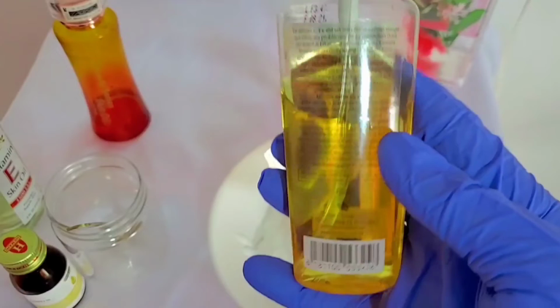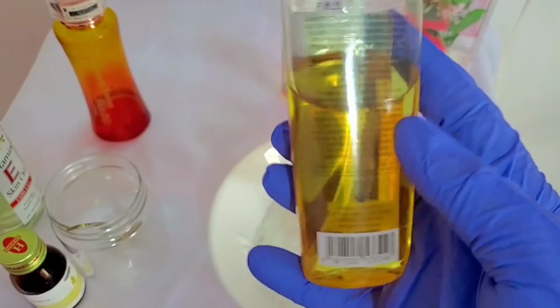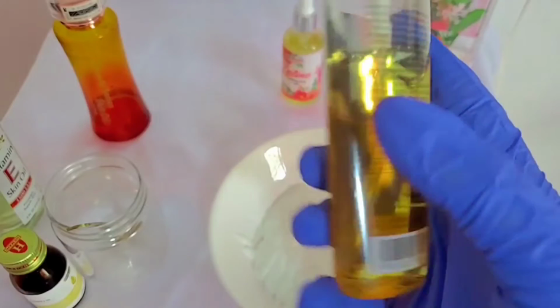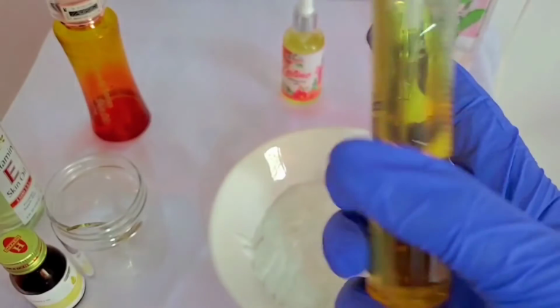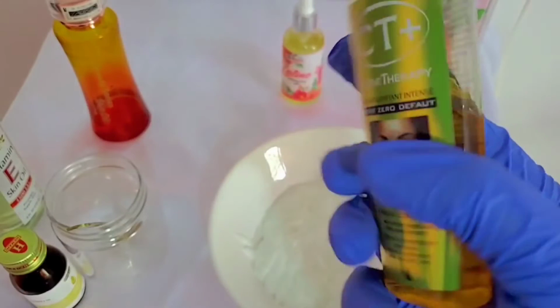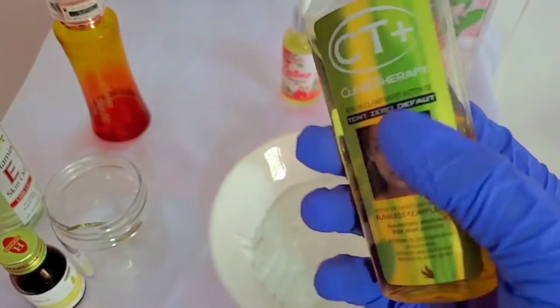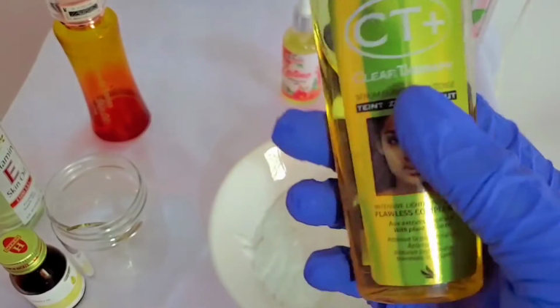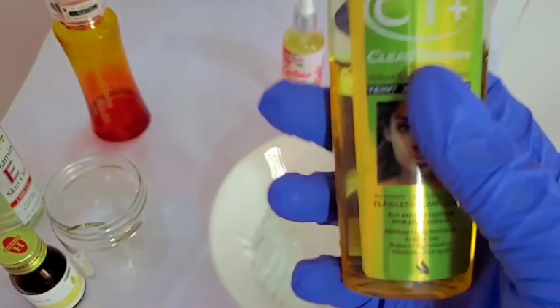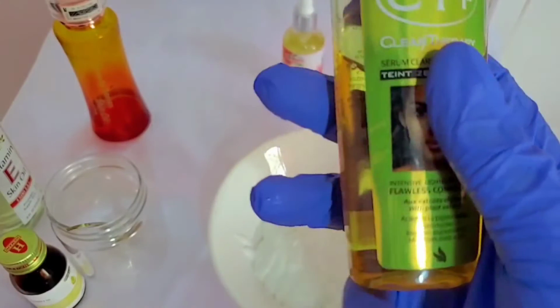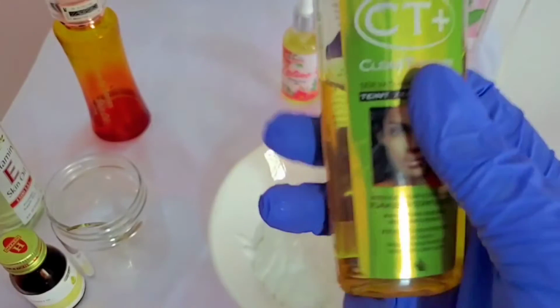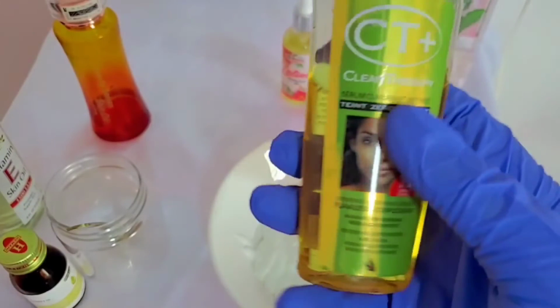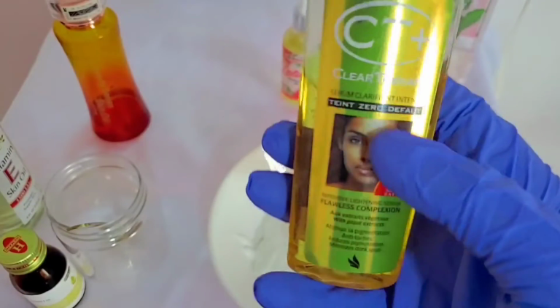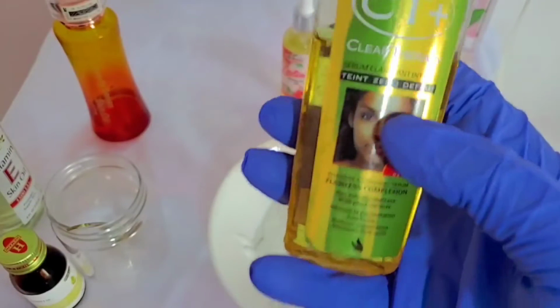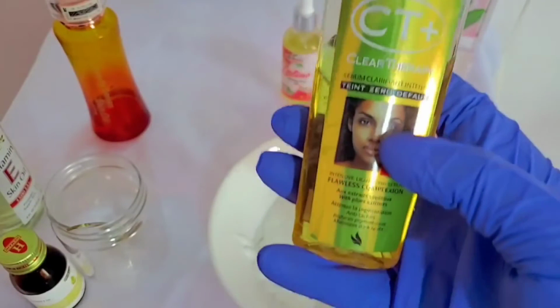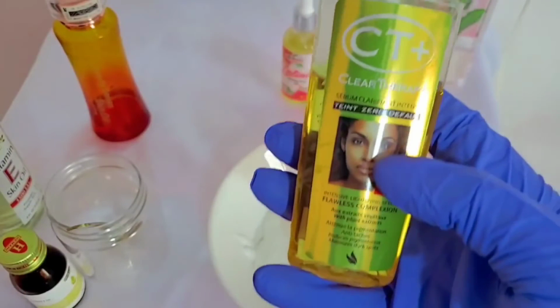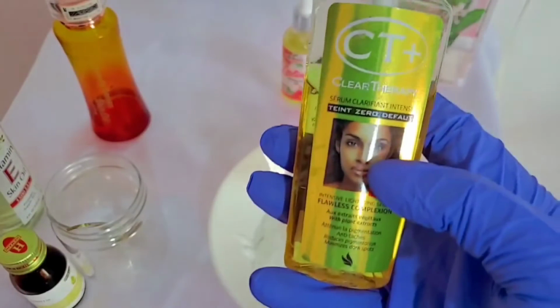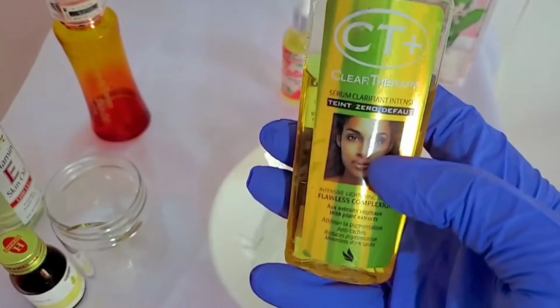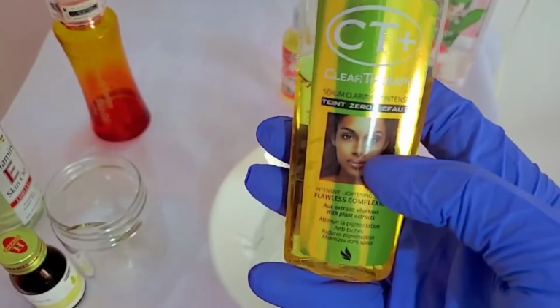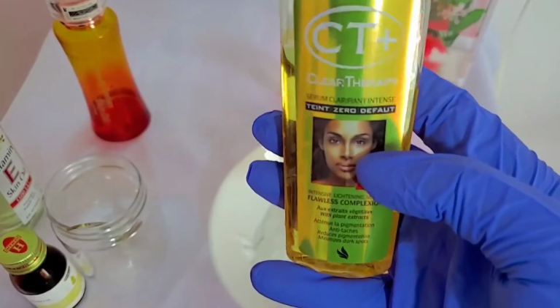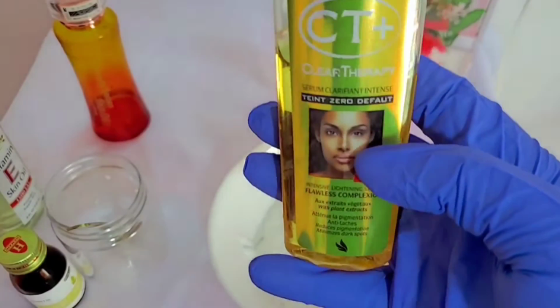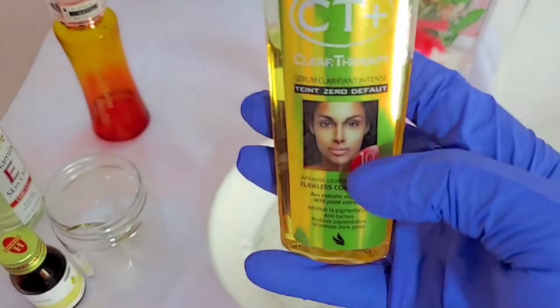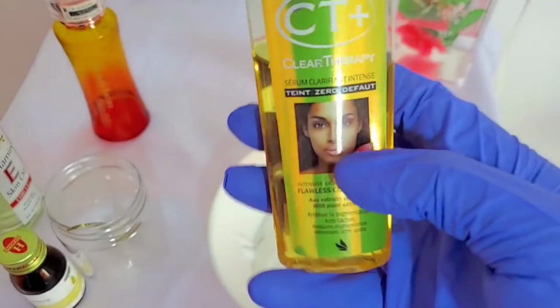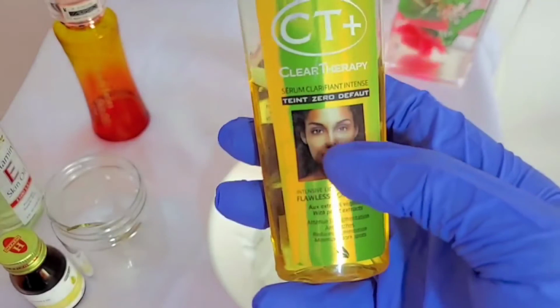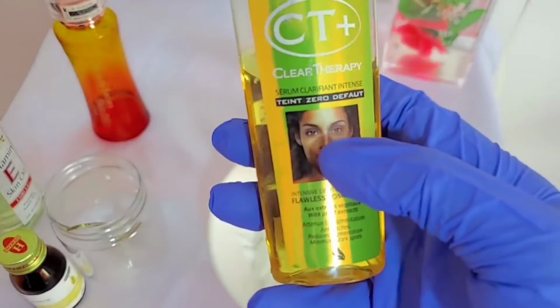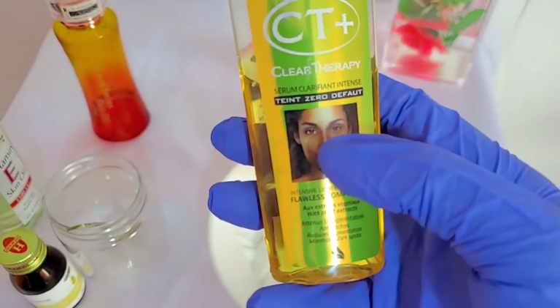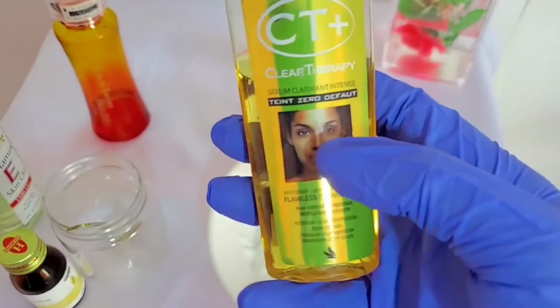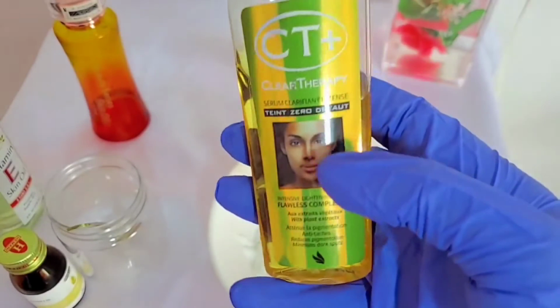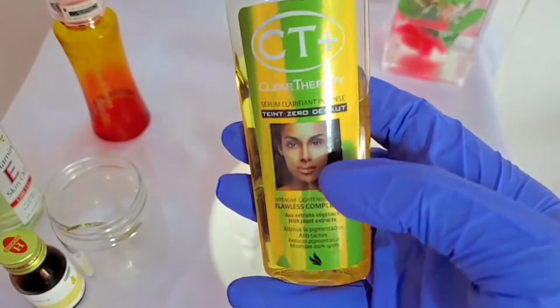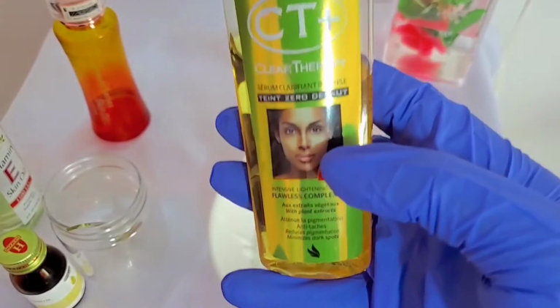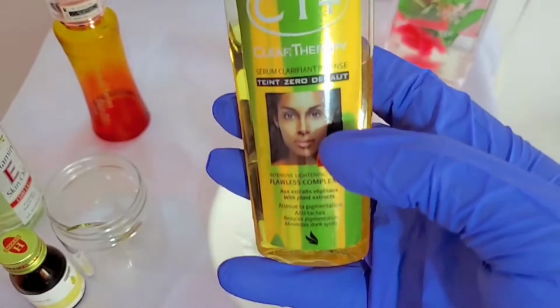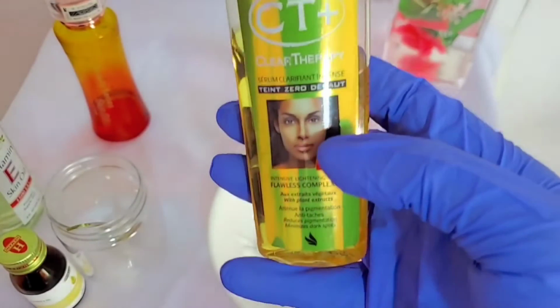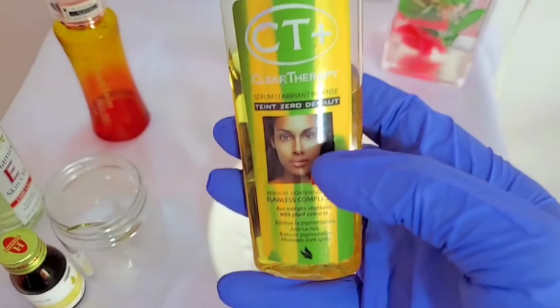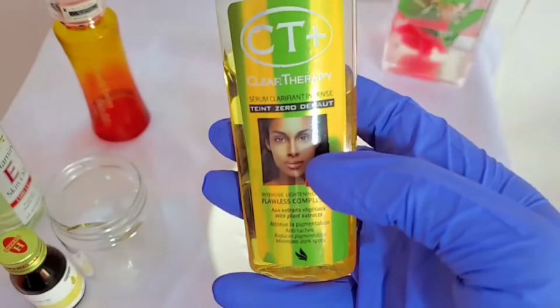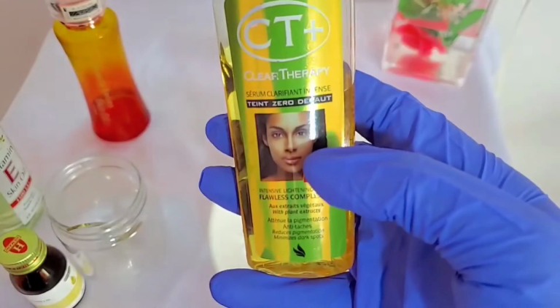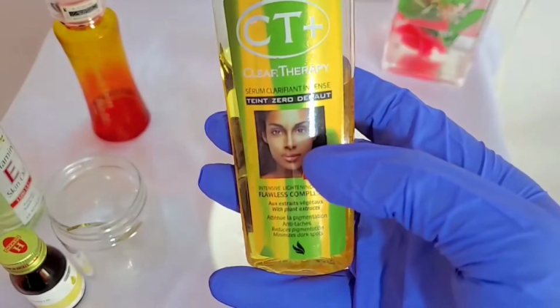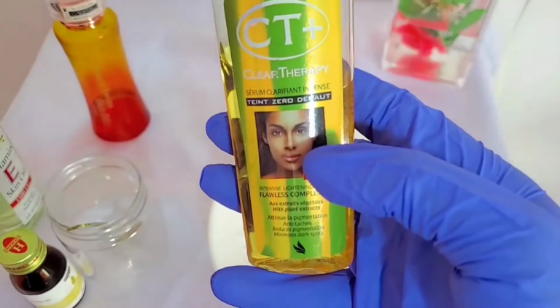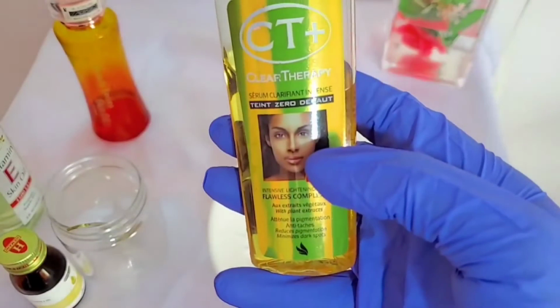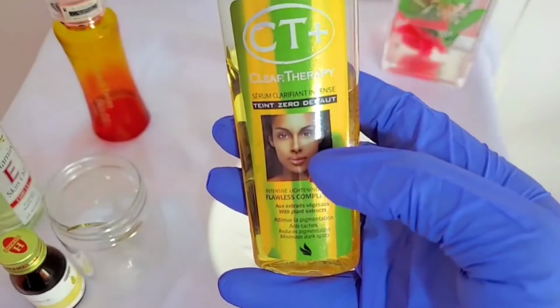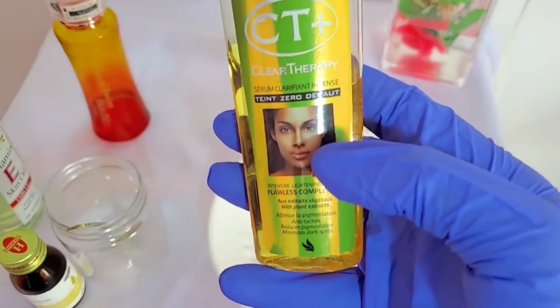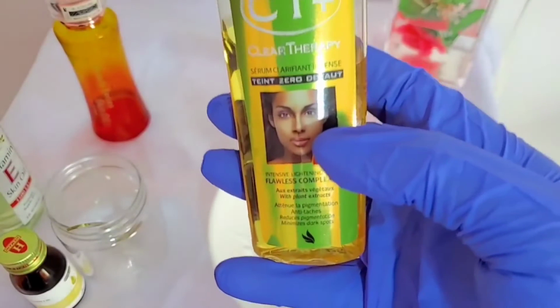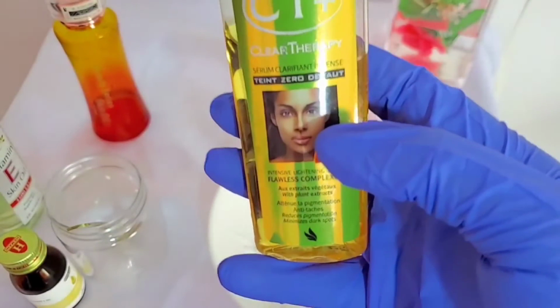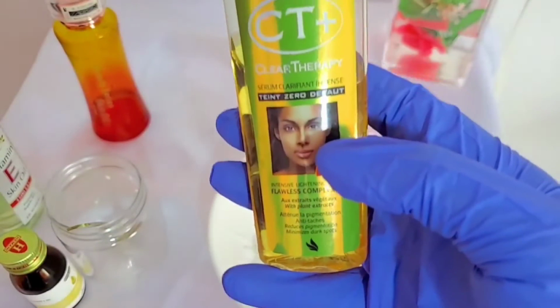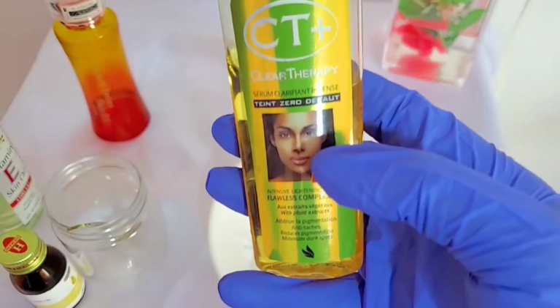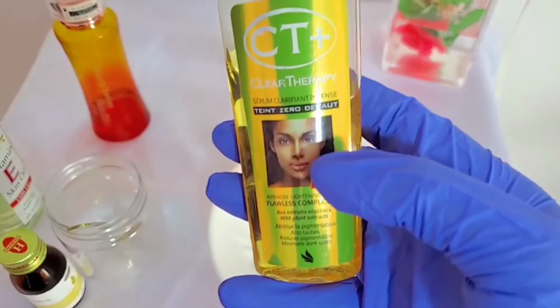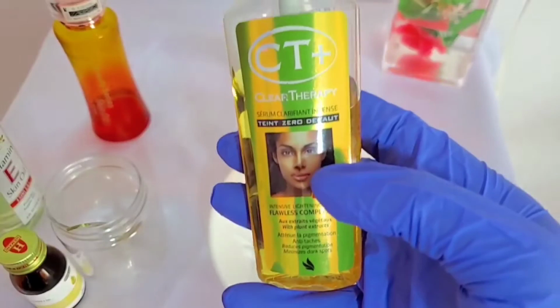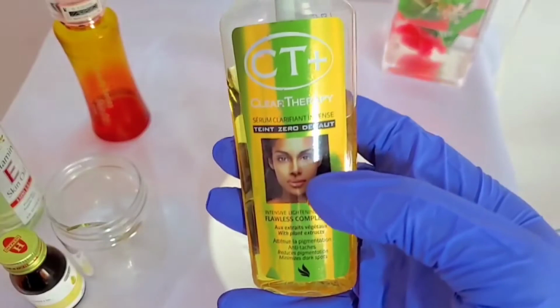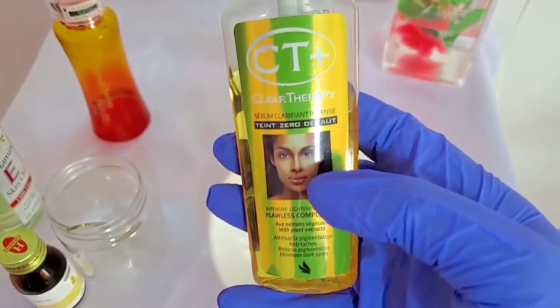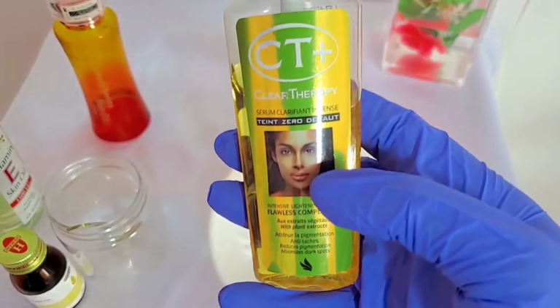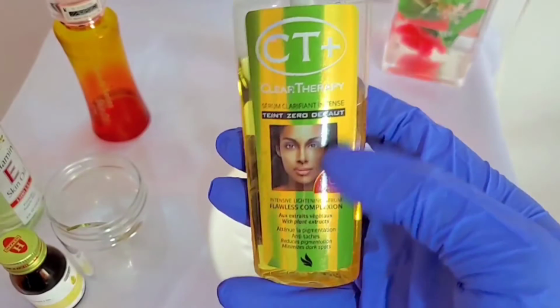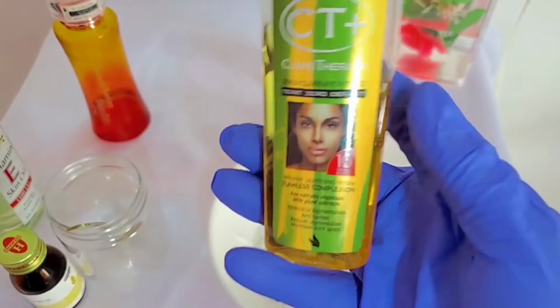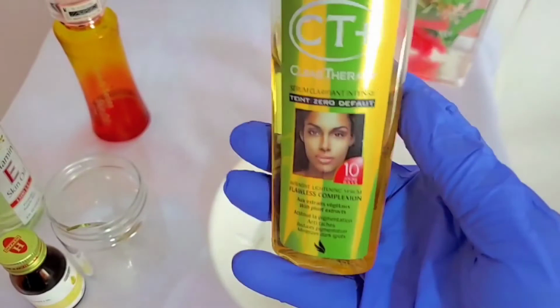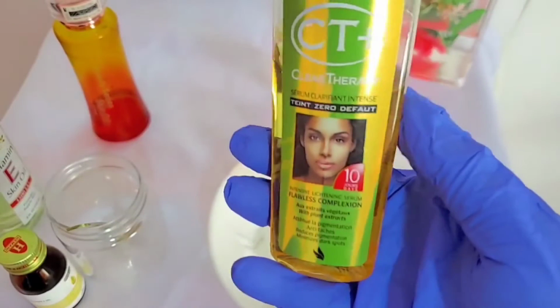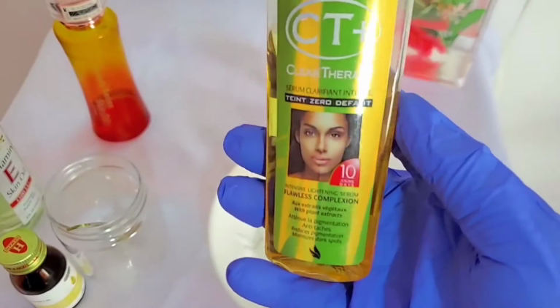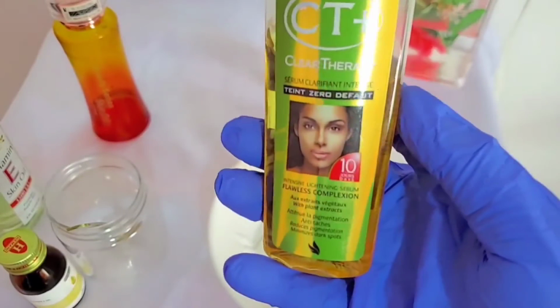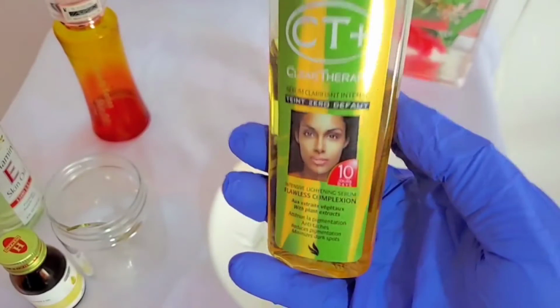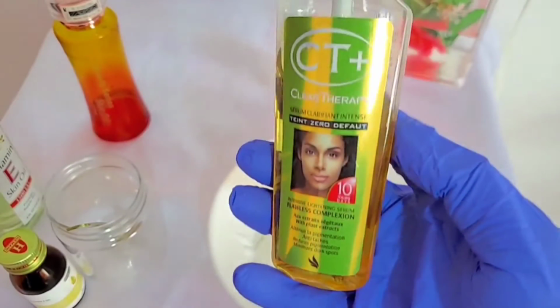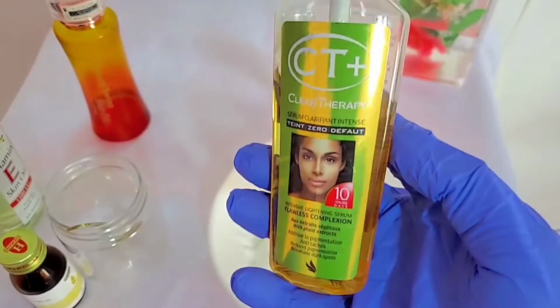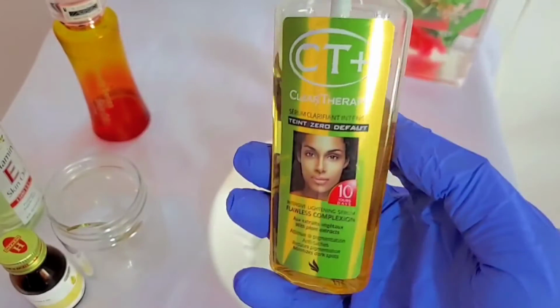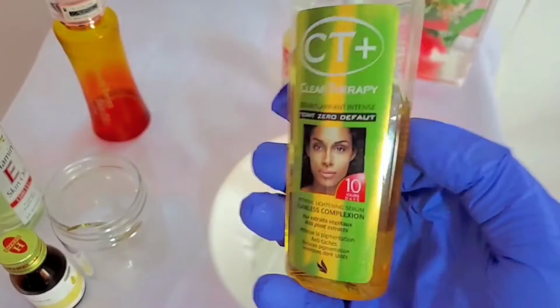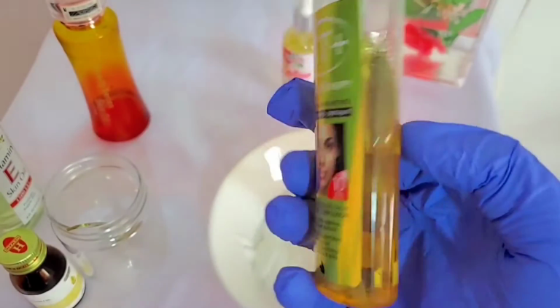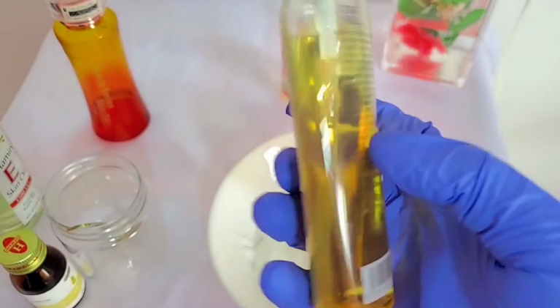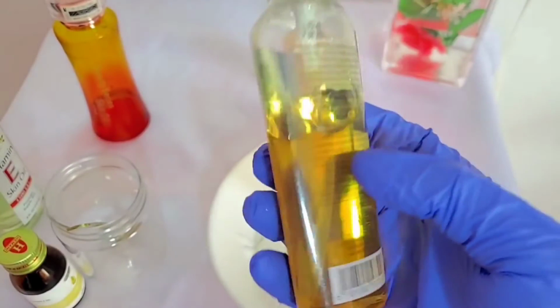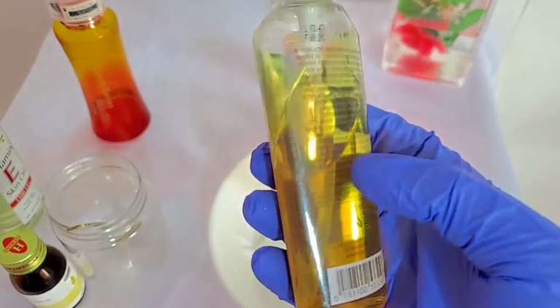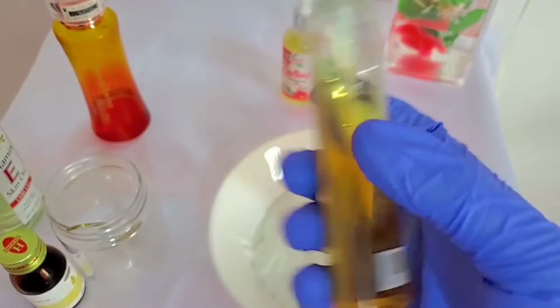This is going to be the lightening ingredient in this recipe. It lightens the skin.